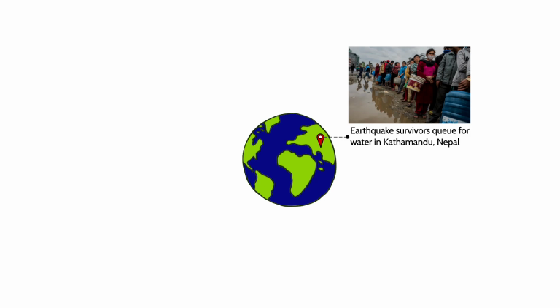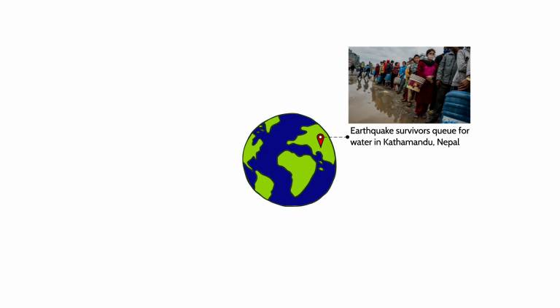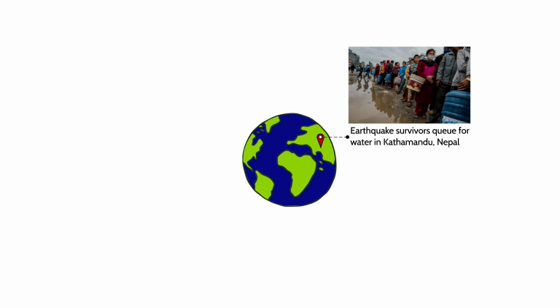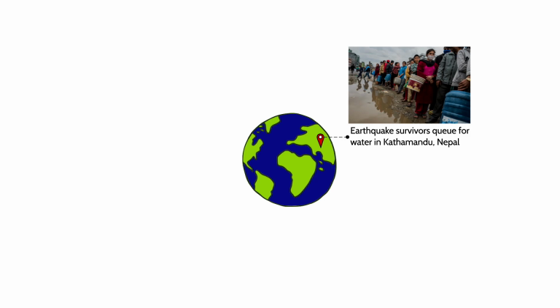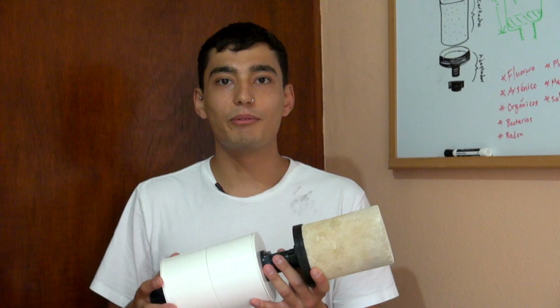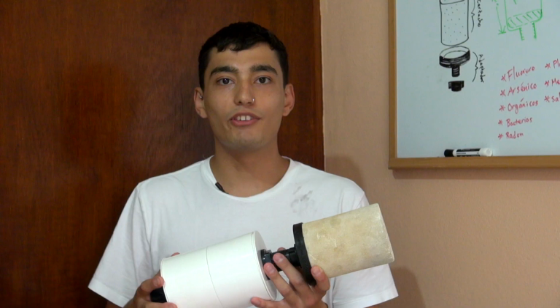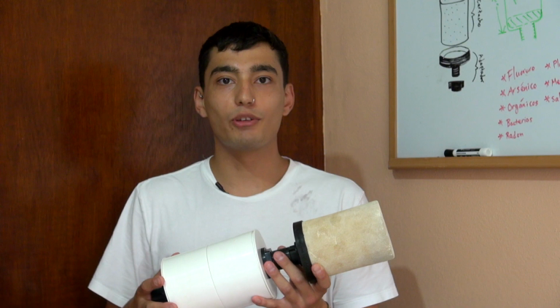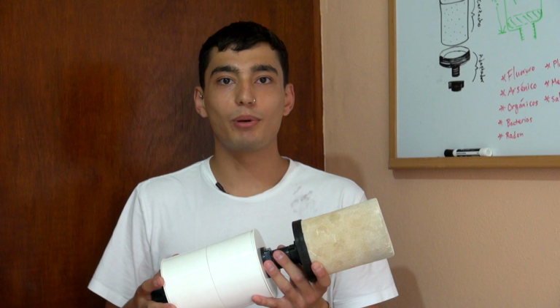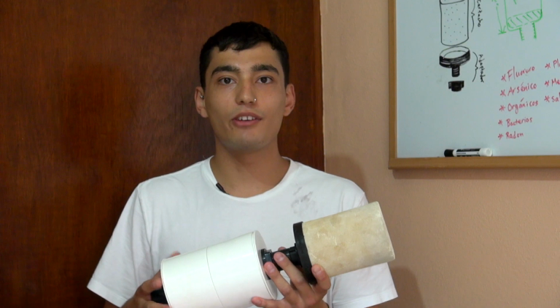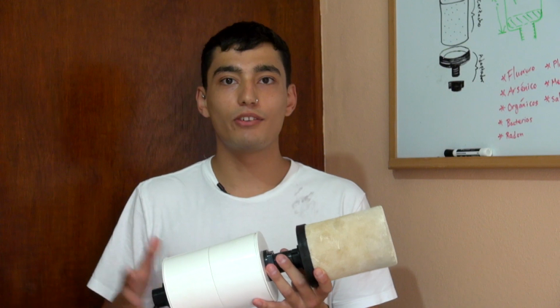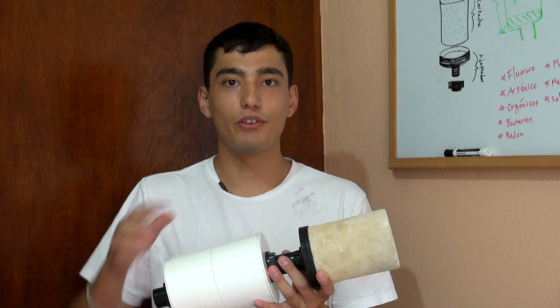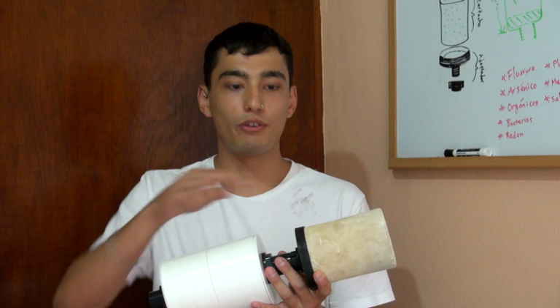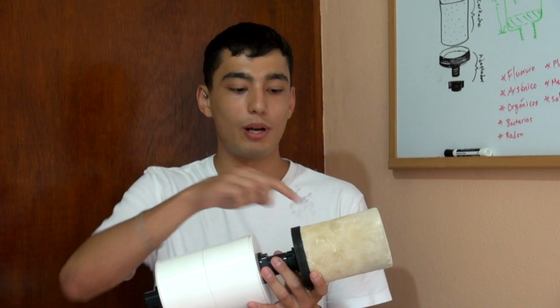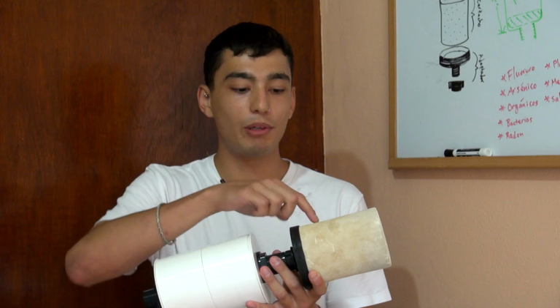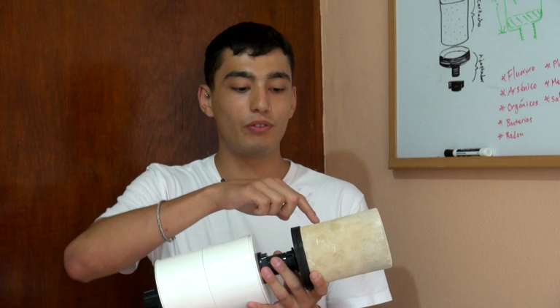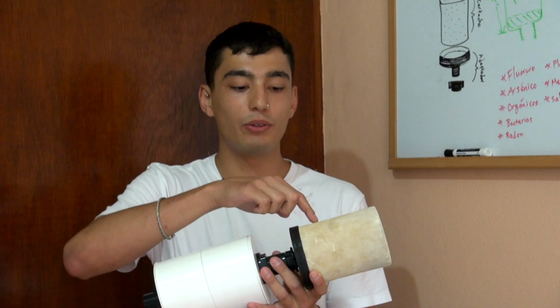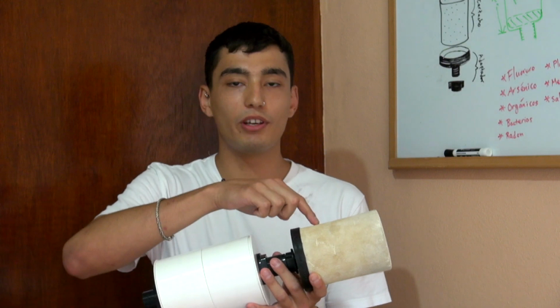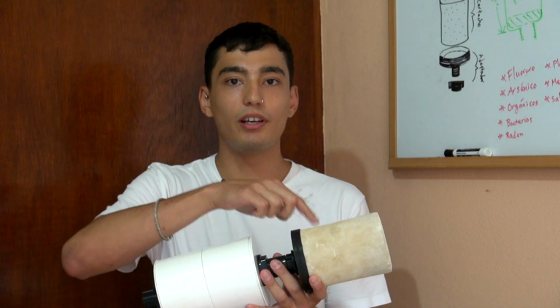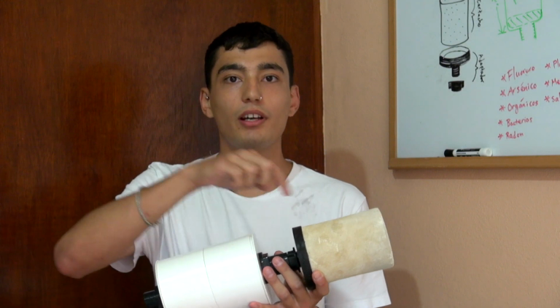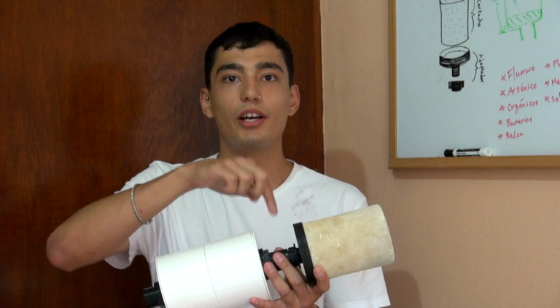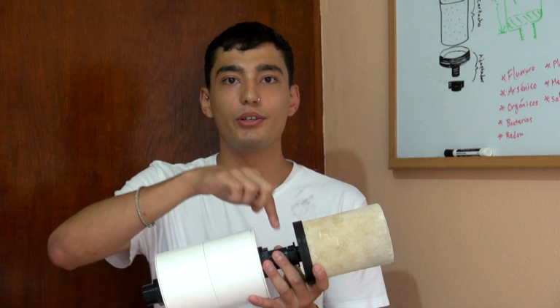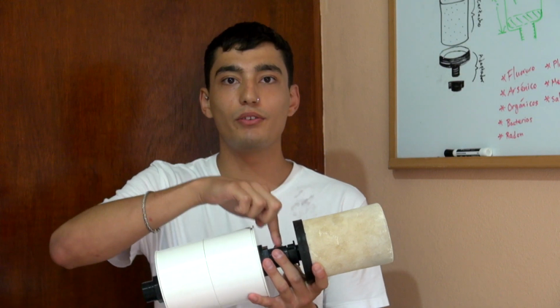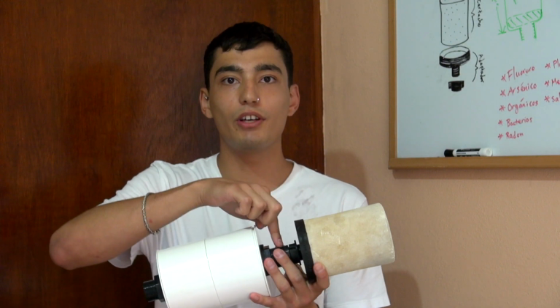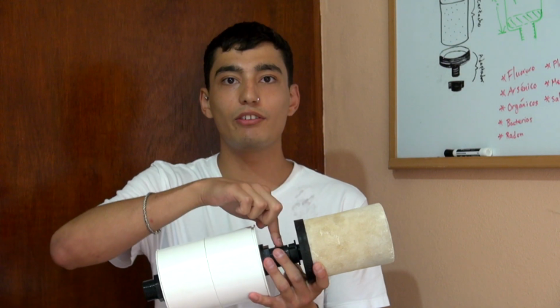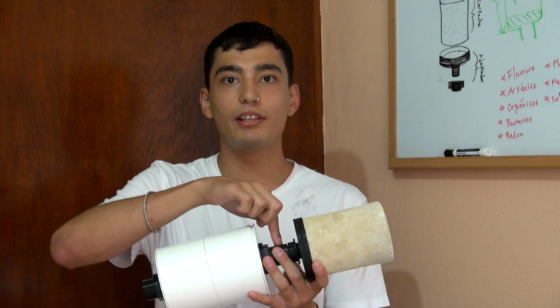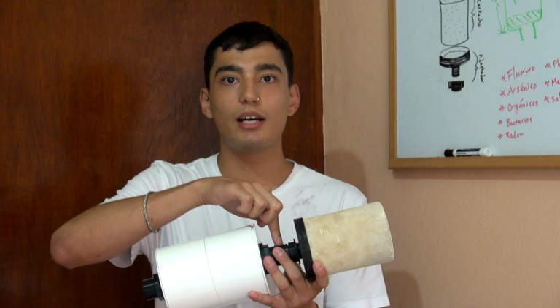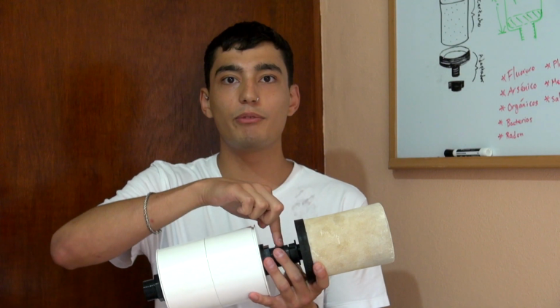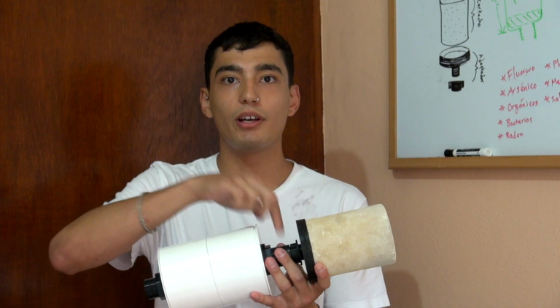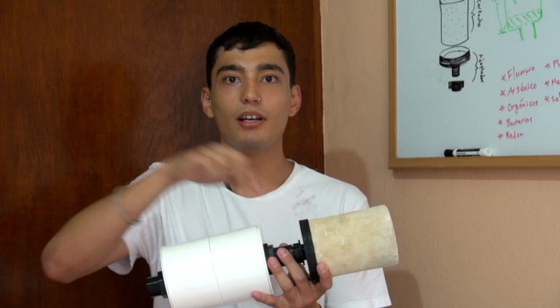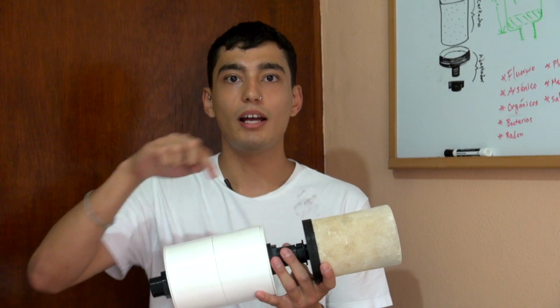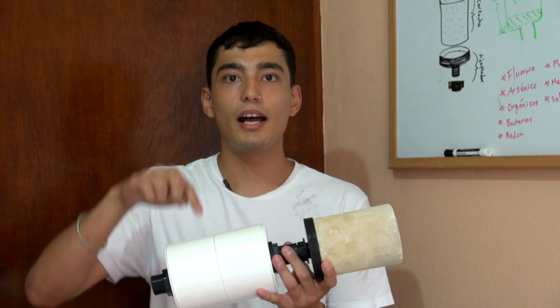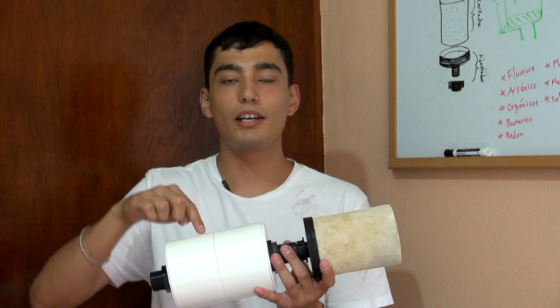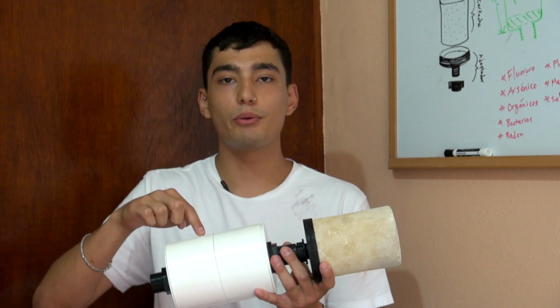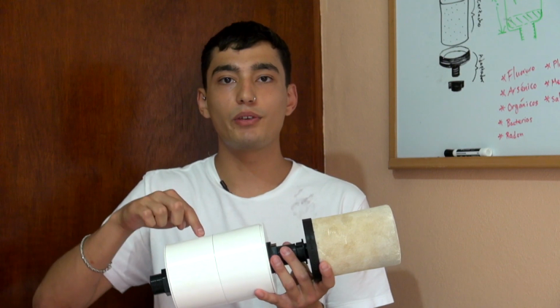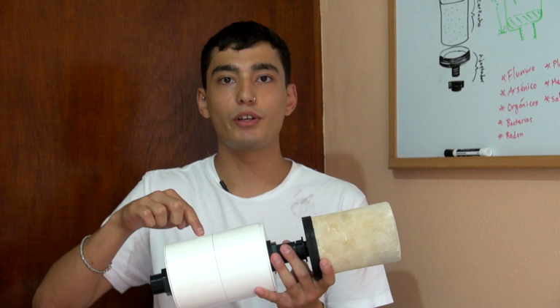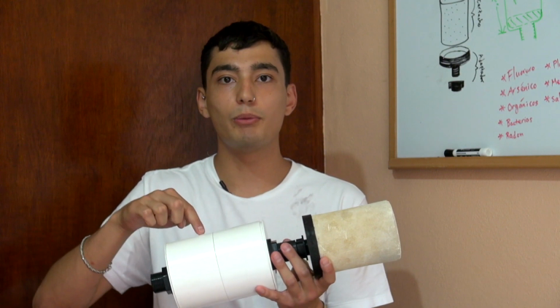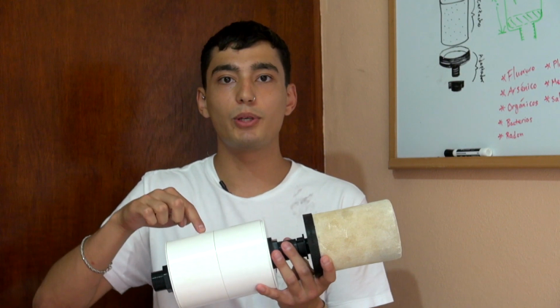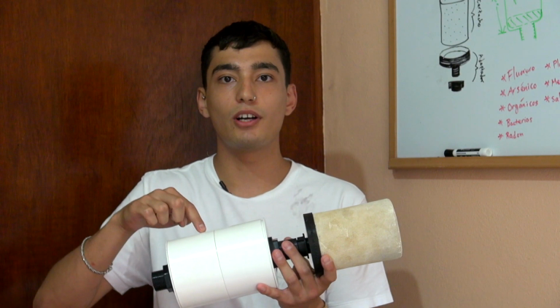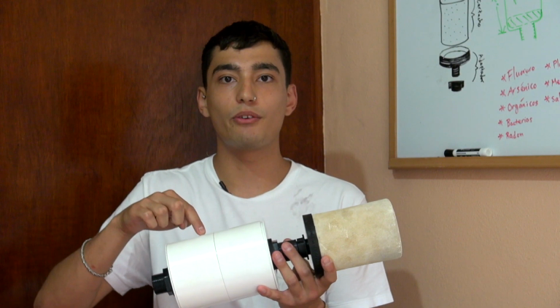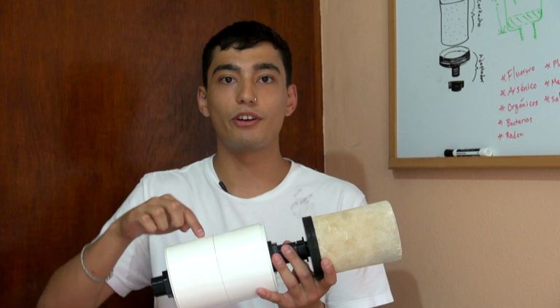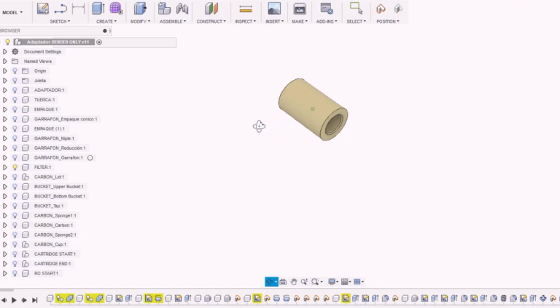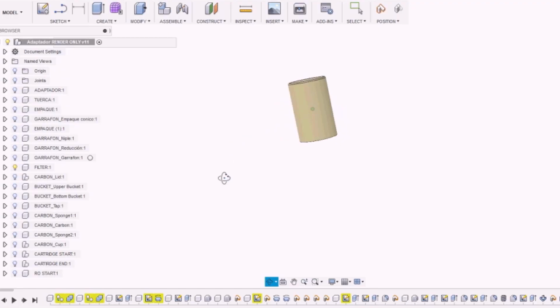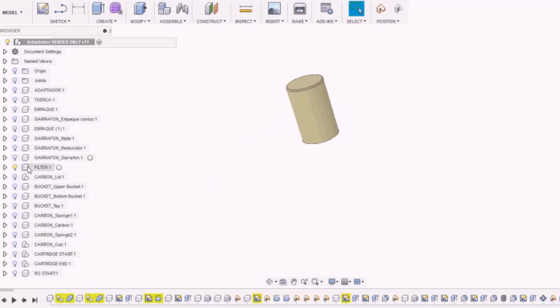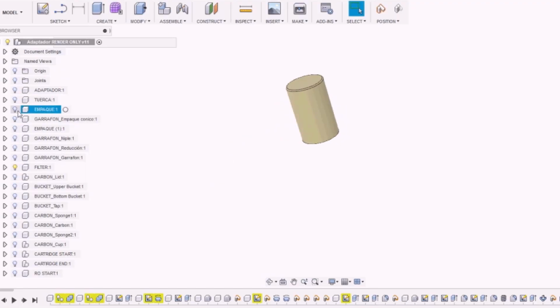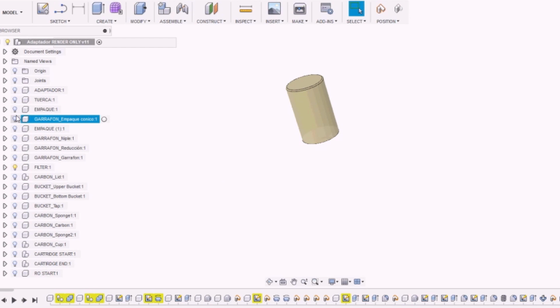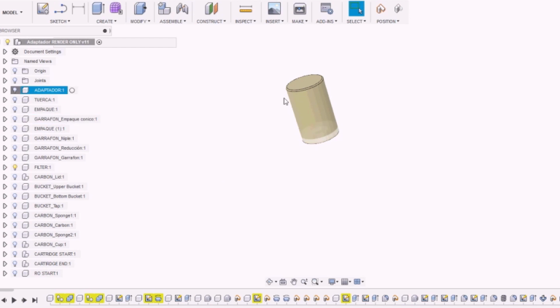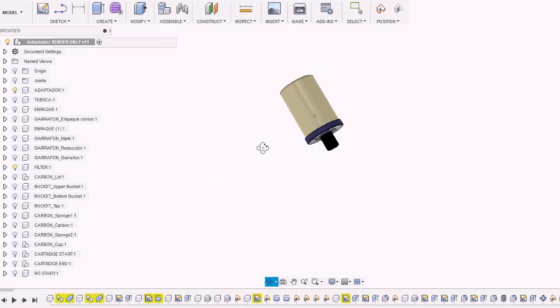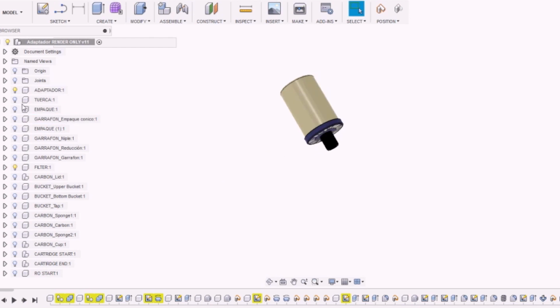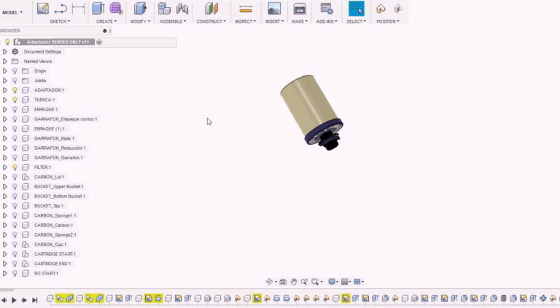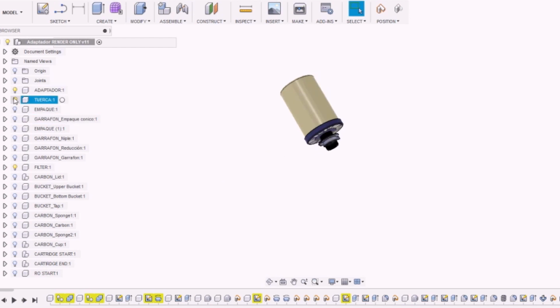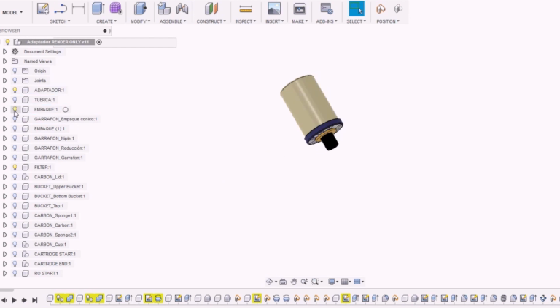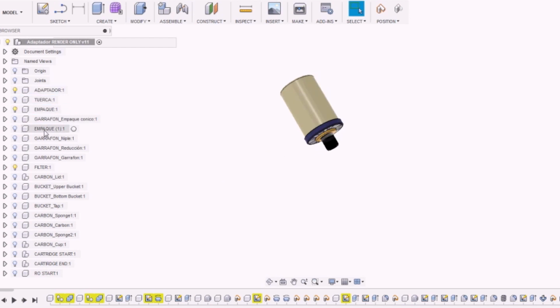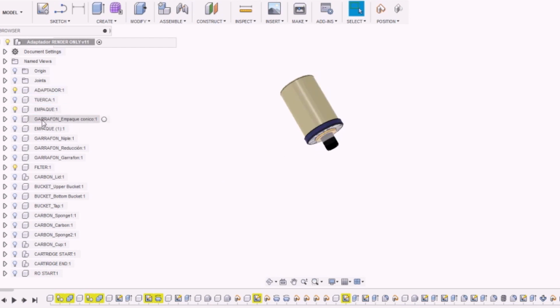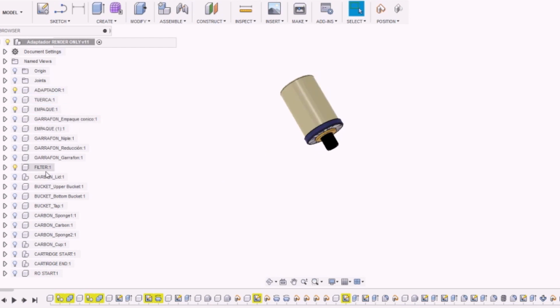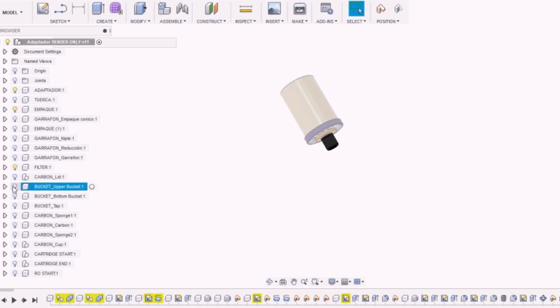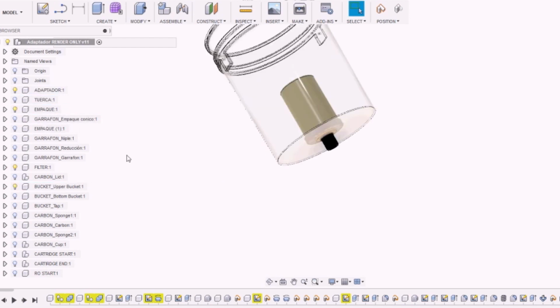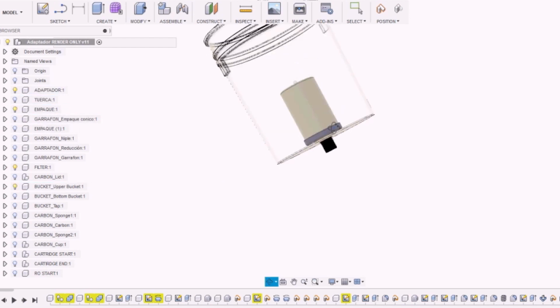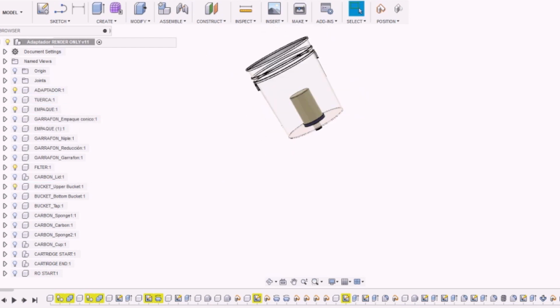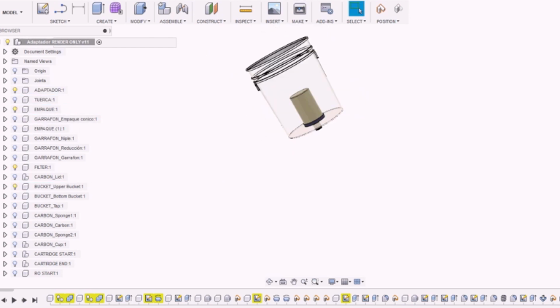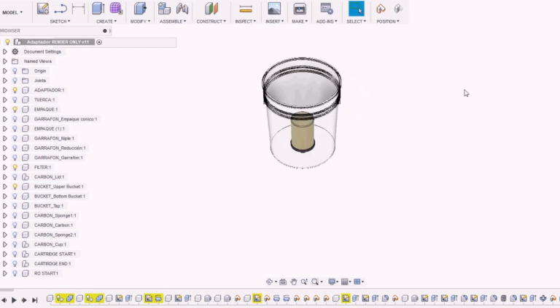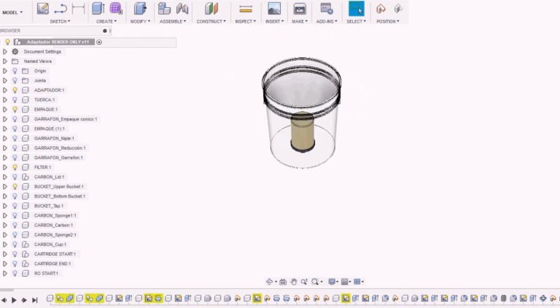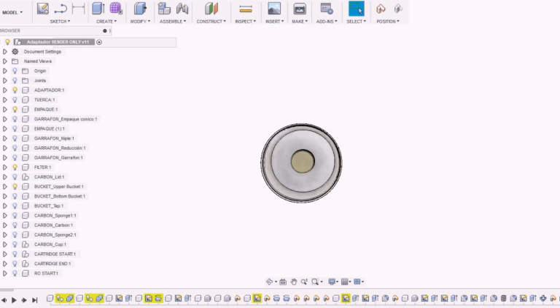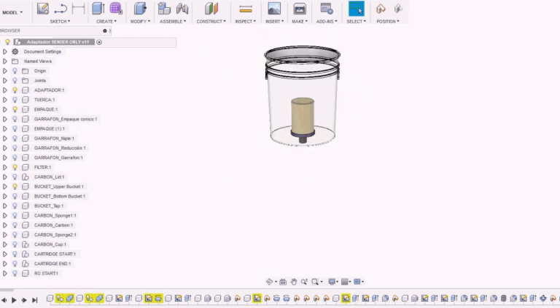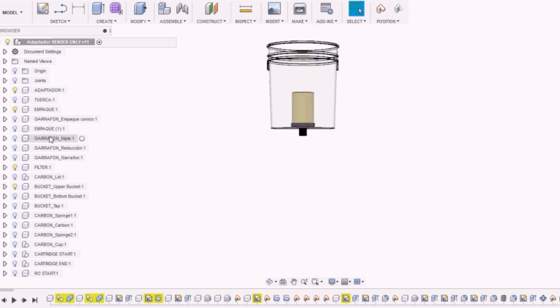AguaDapt is comprised of a ceramic filter, a universal adapter, and a refillable cartridge, all of which can be installed in a variety of common containers.